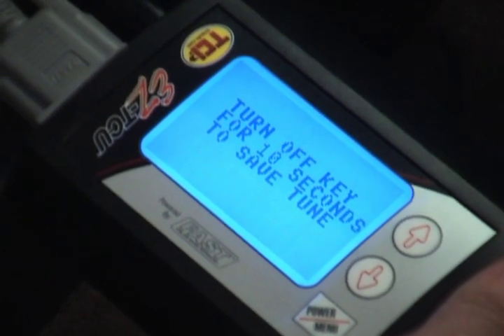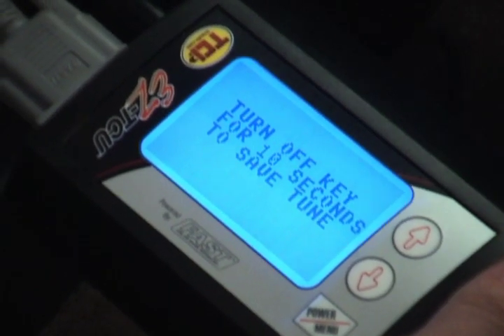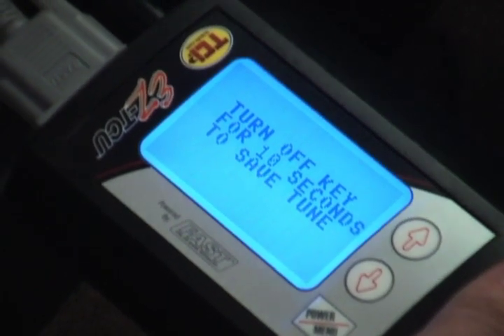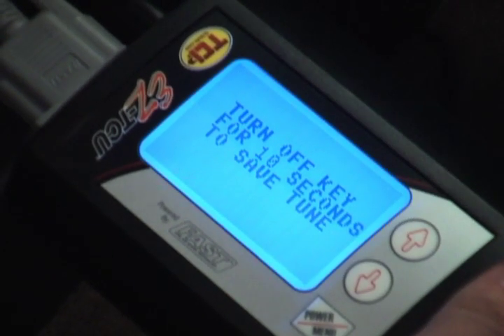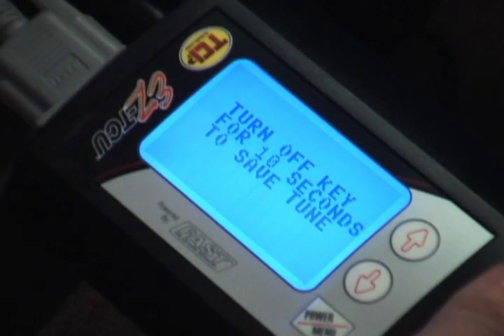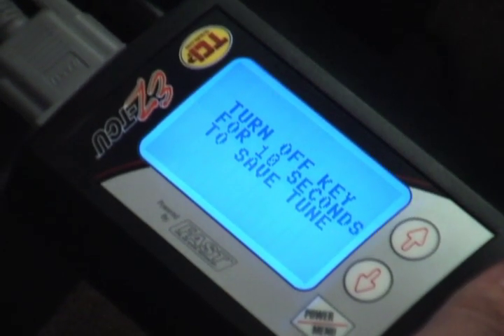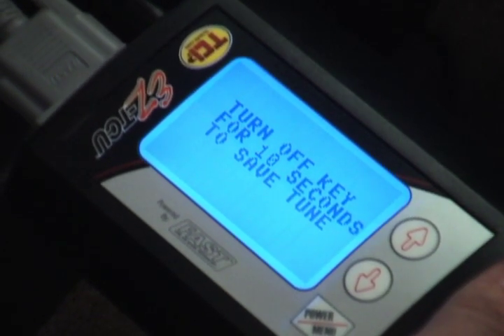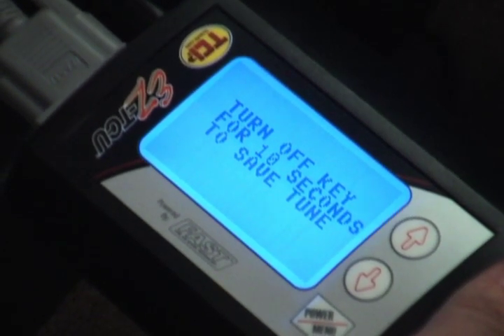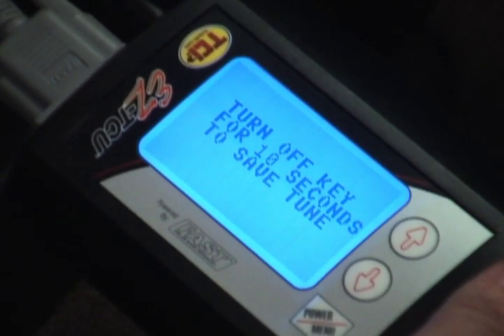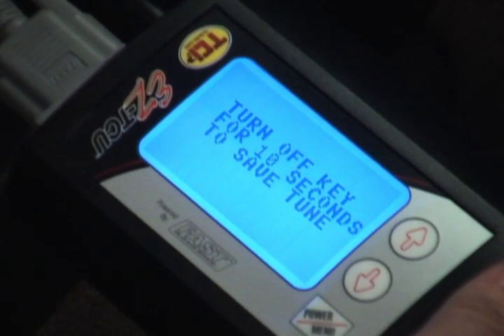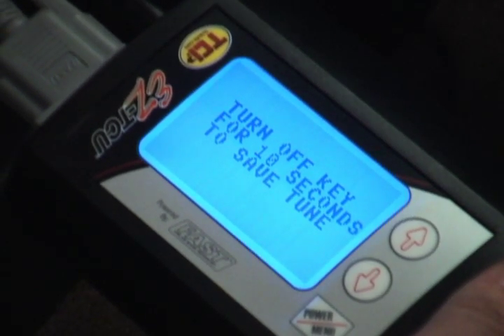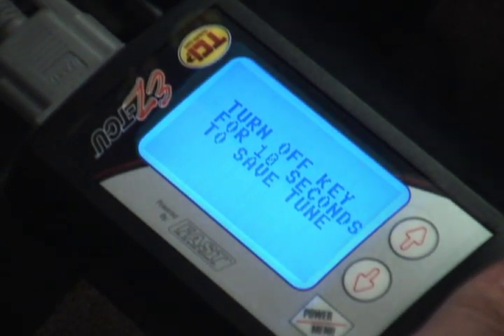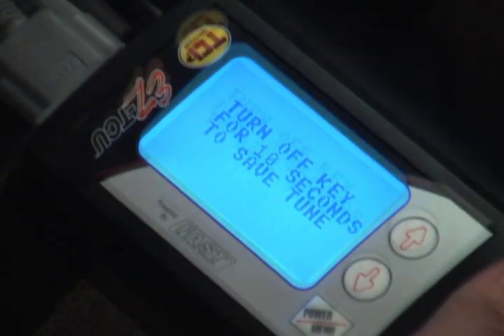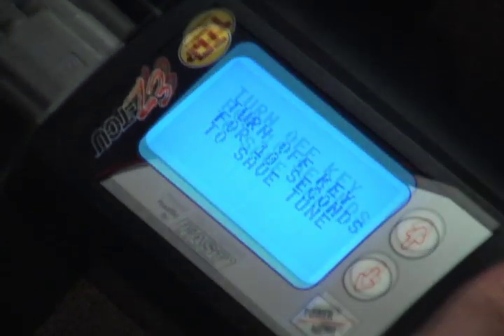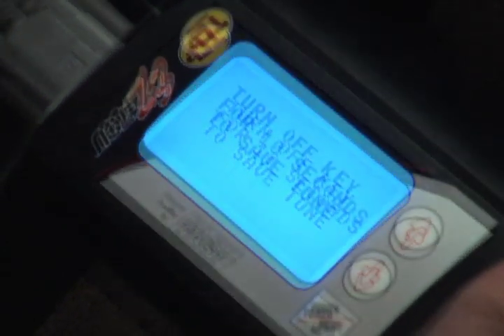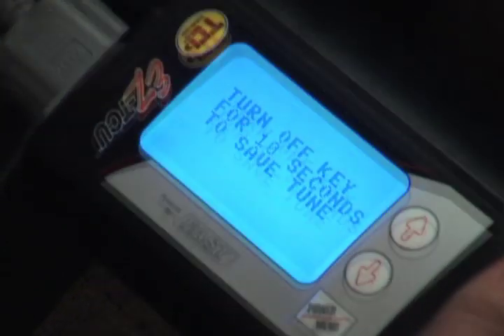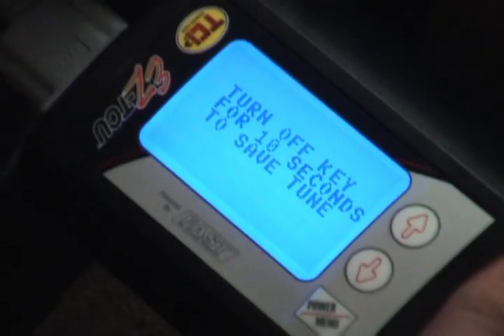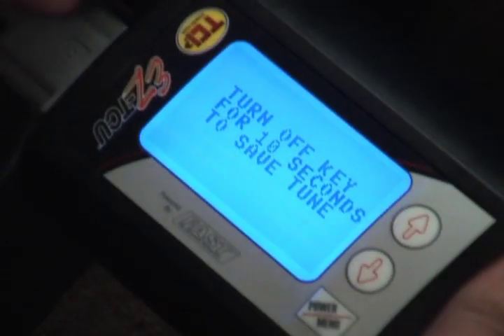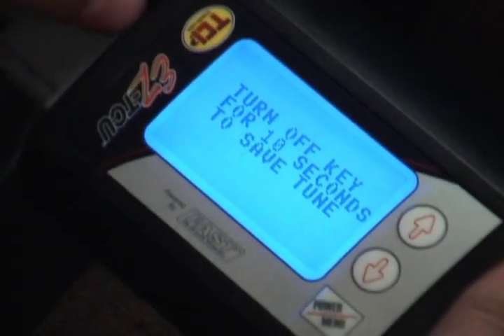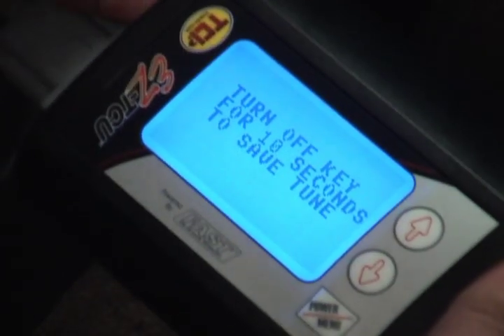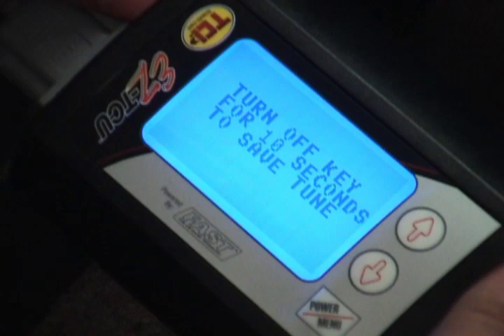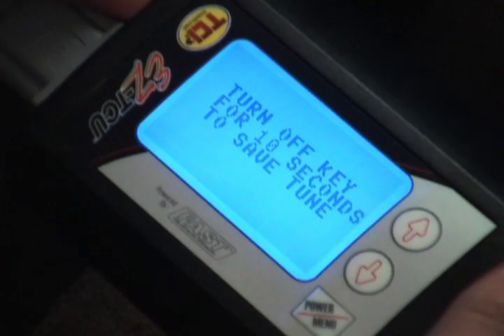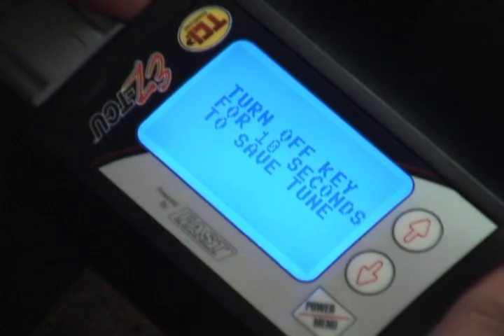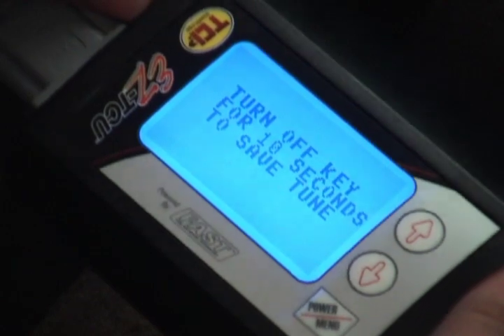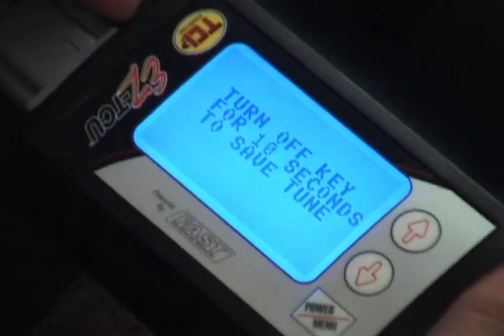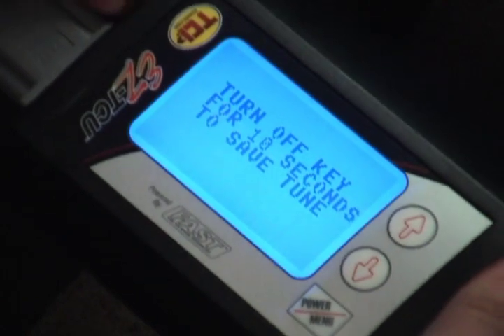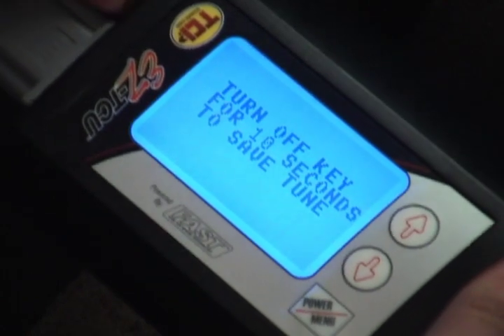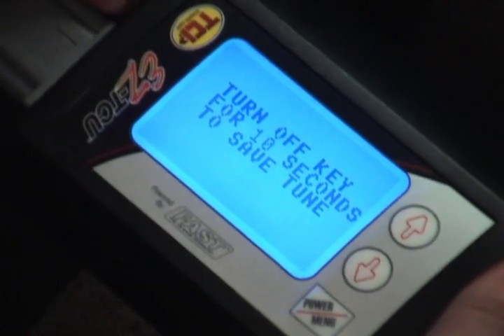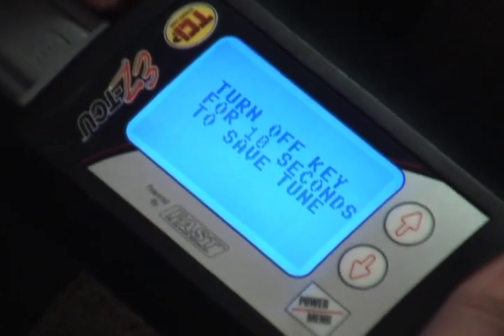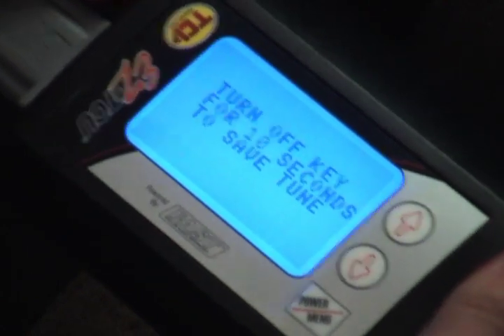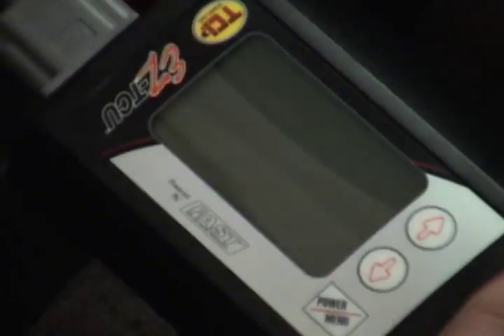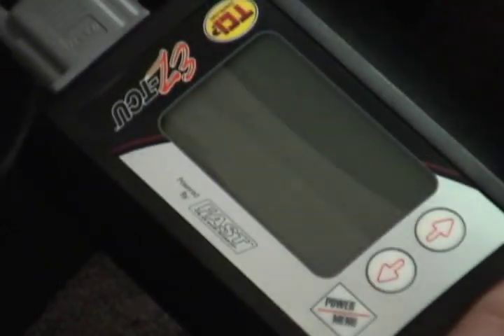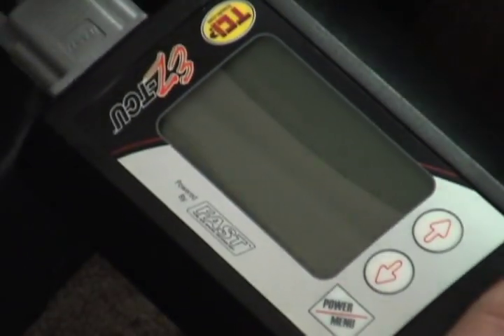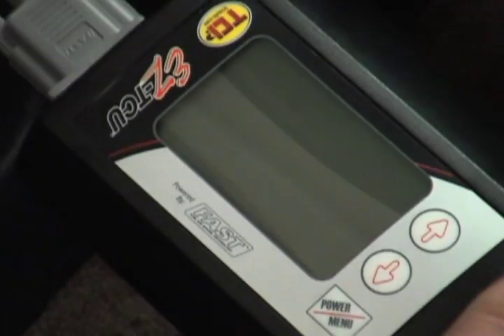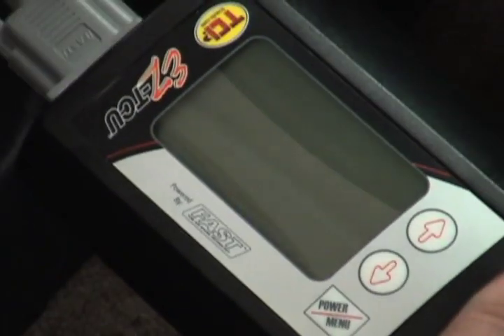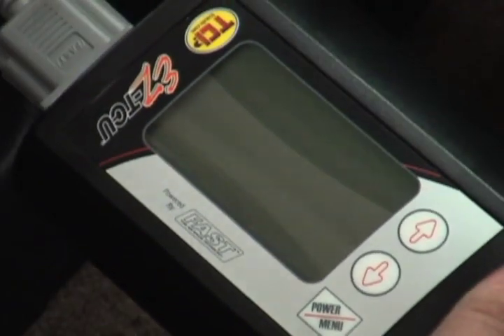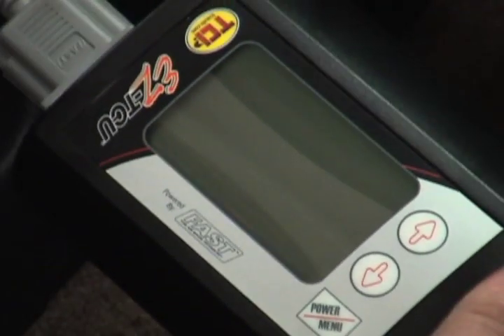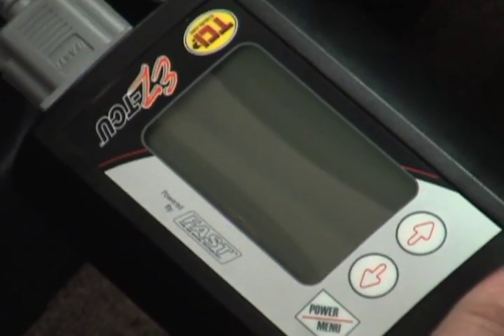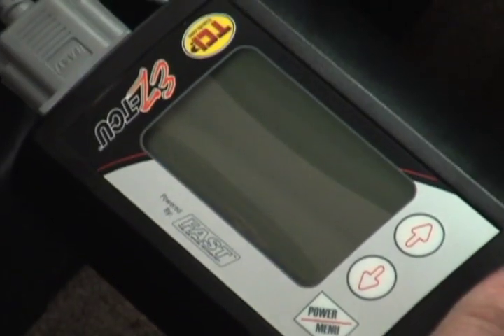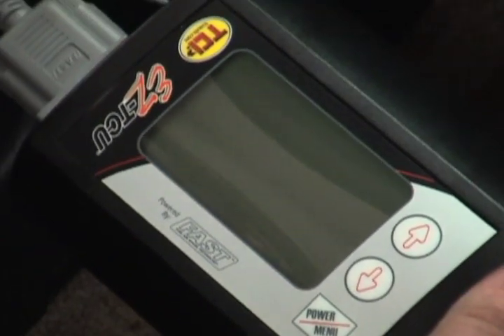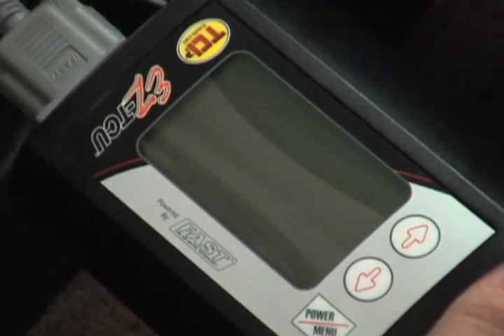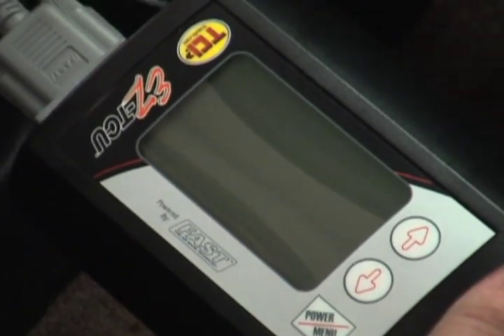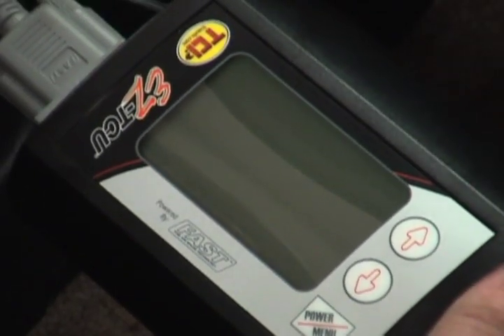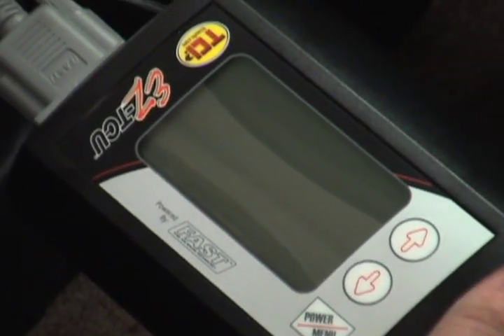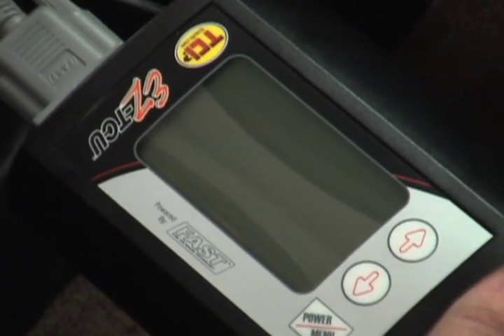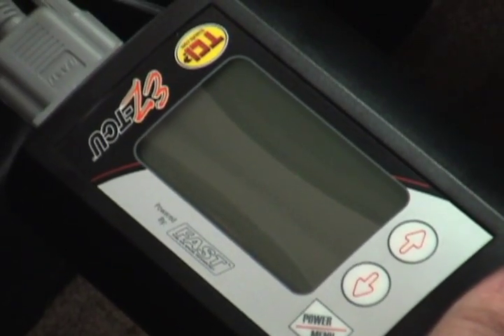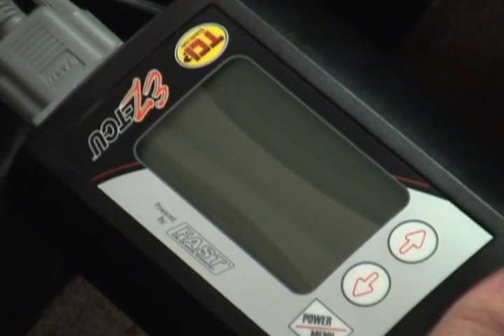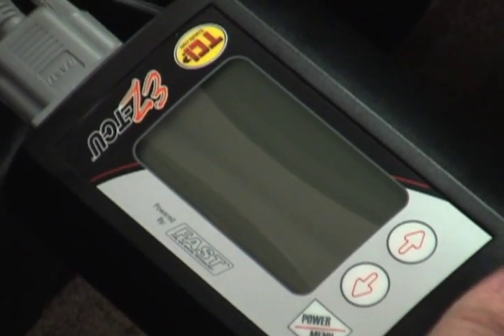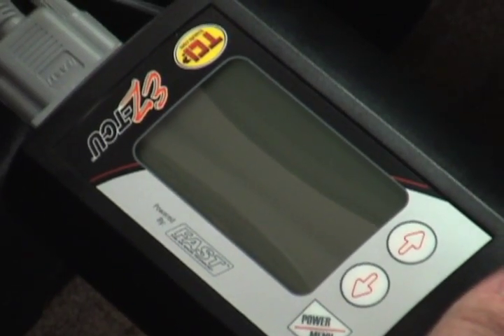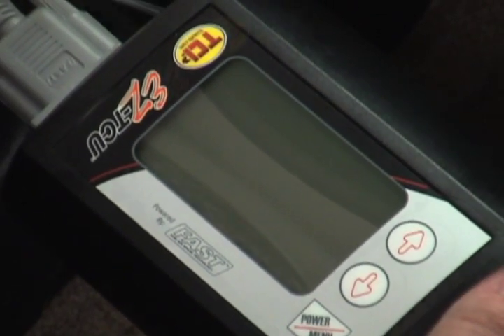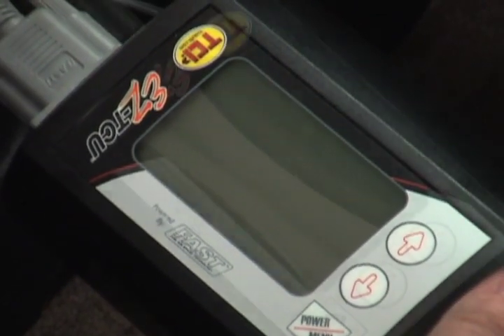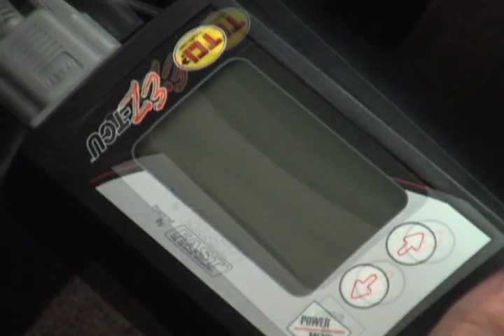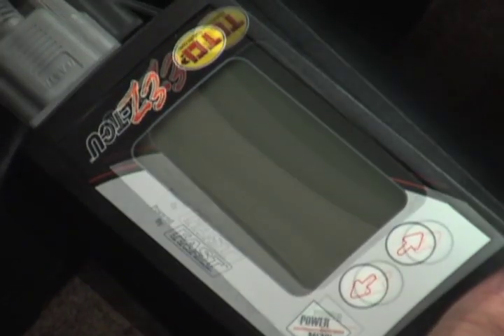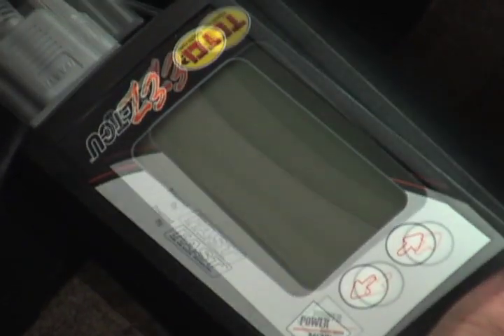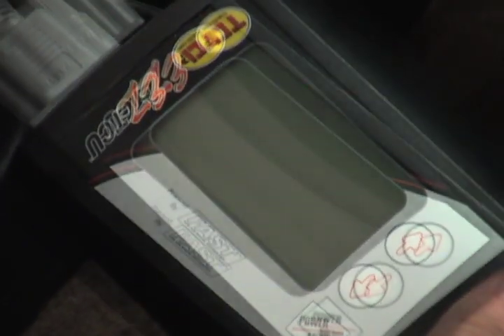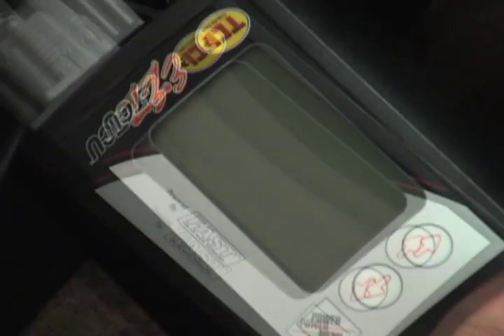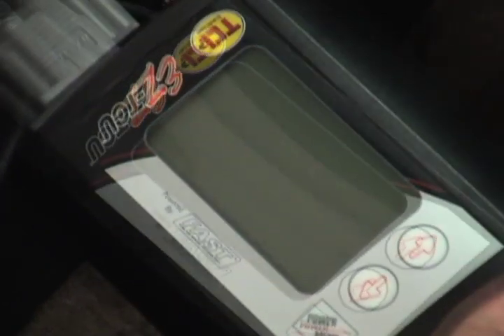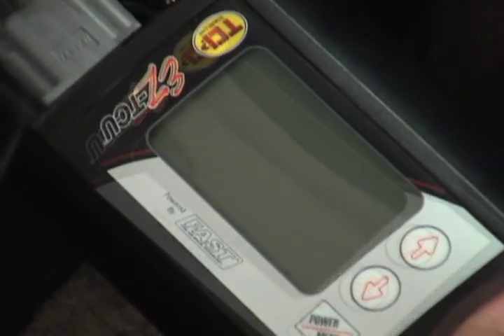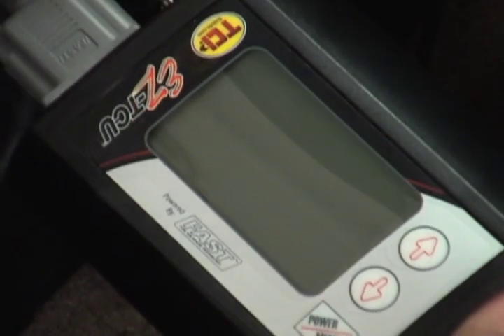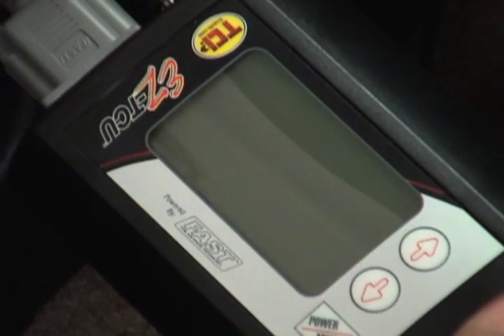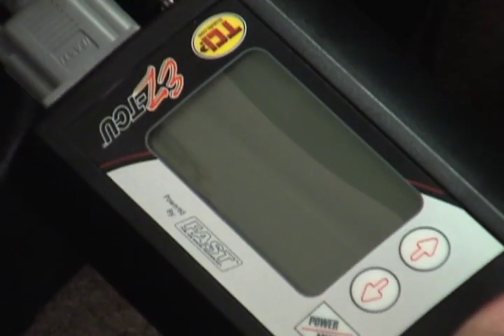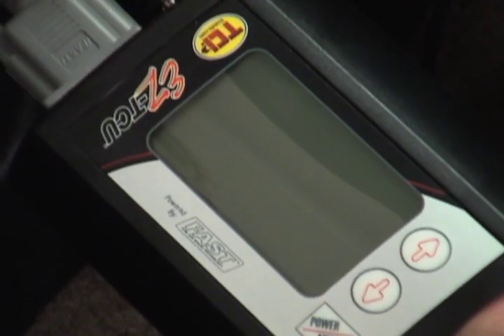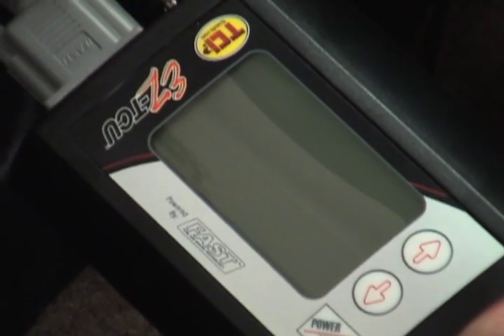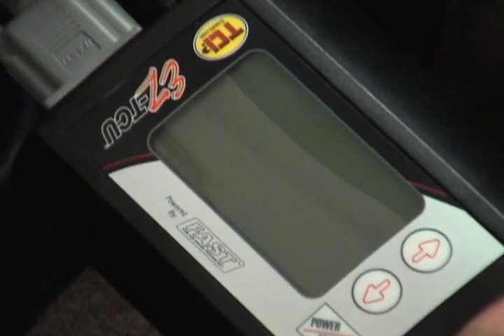Once you've gone through all the steps, turn the handheld device off for 10 seconds to save the tune, then back on to start her up.